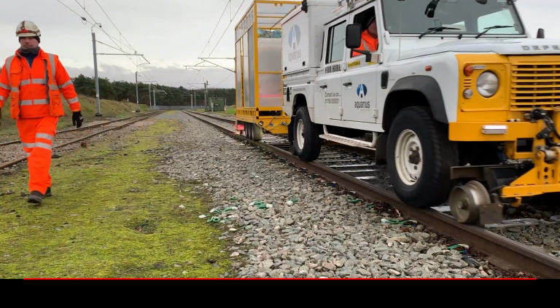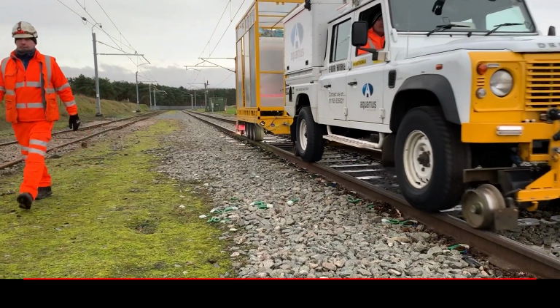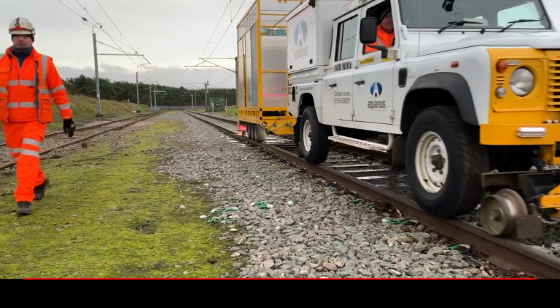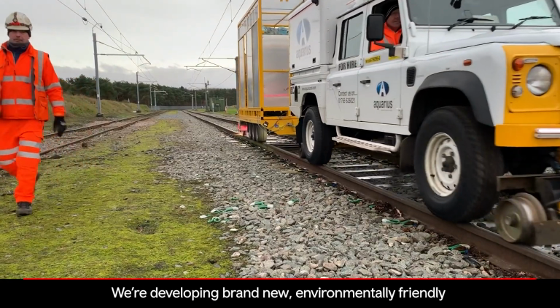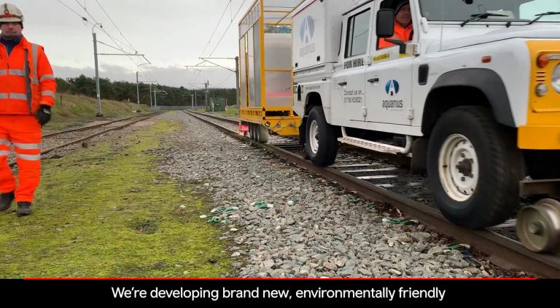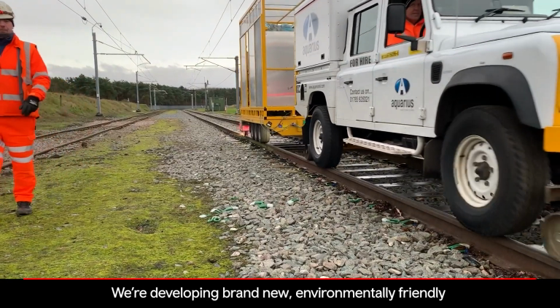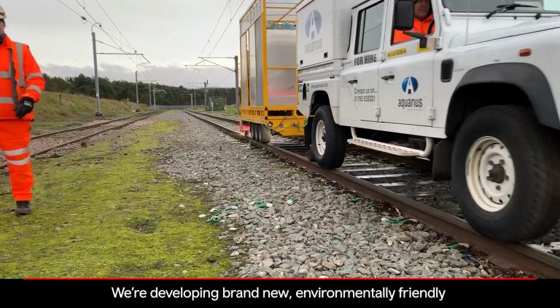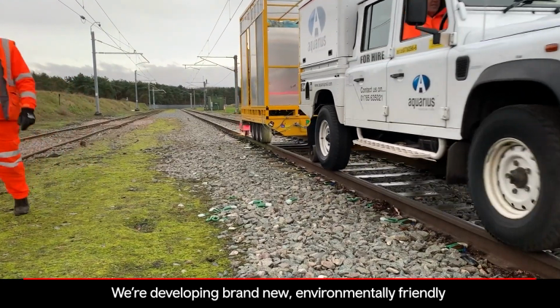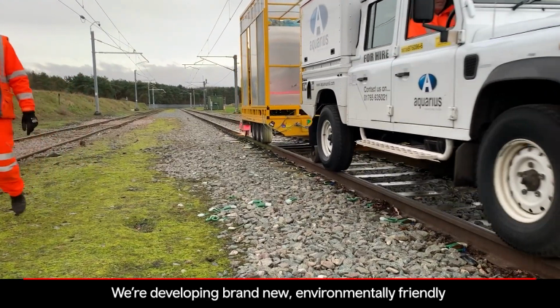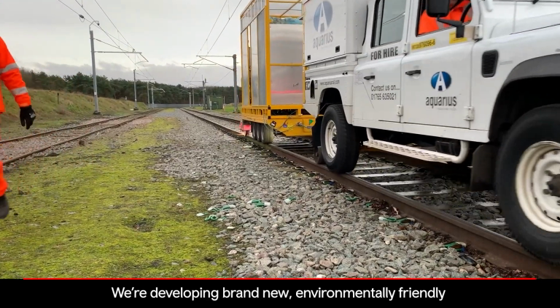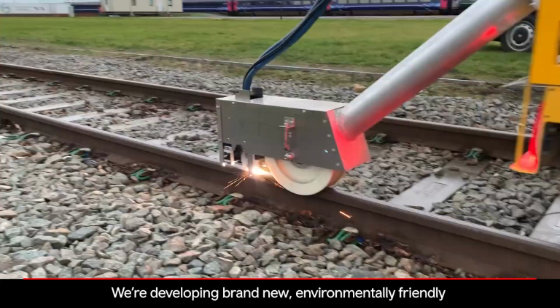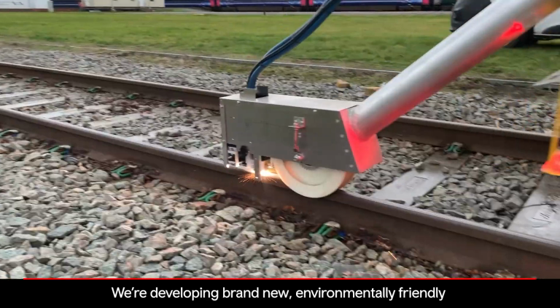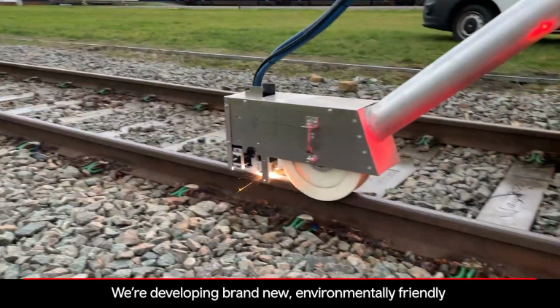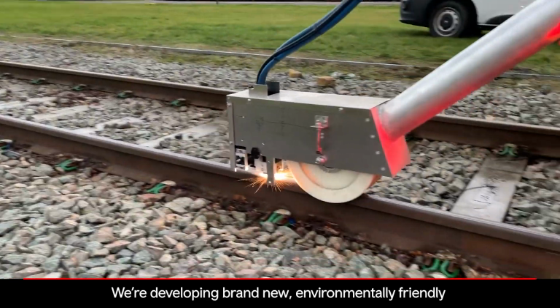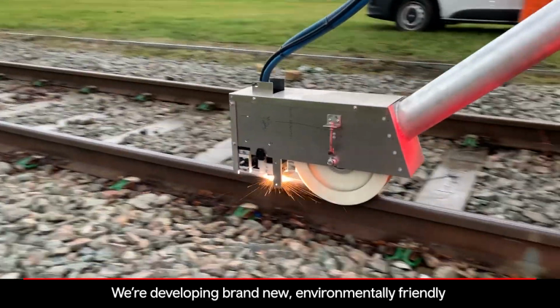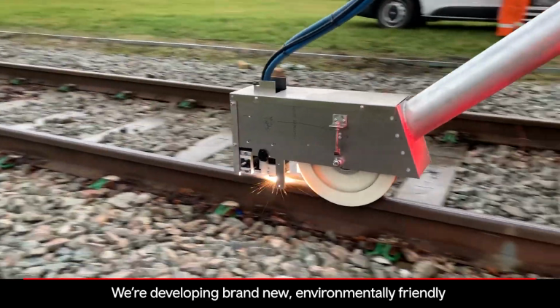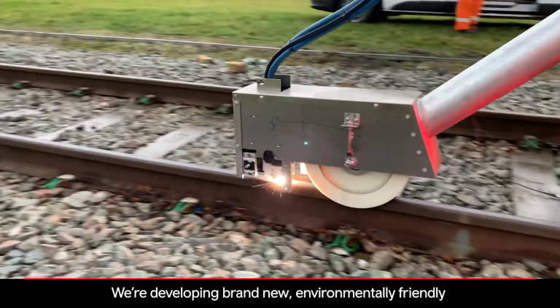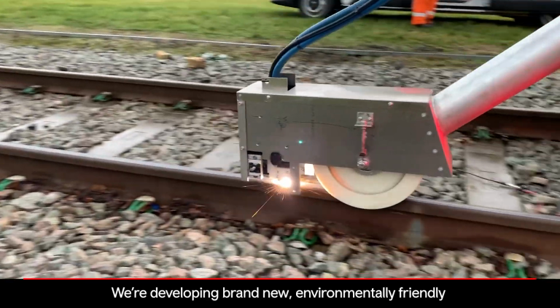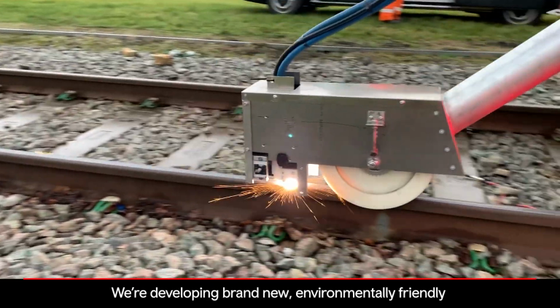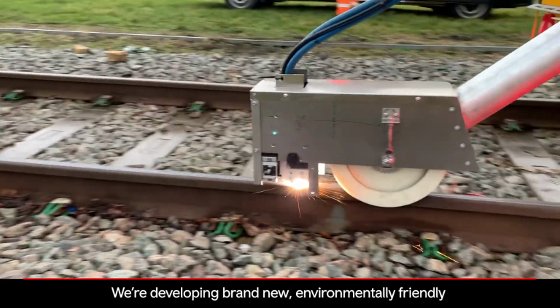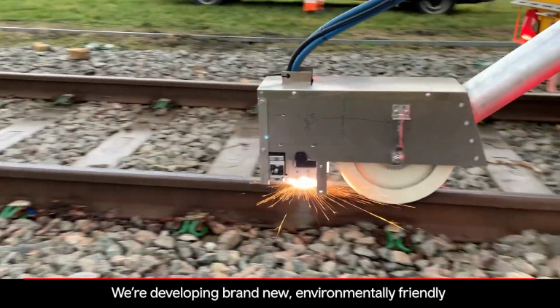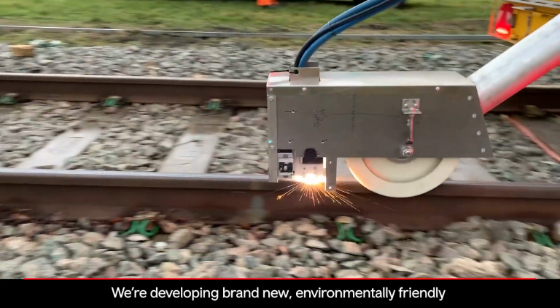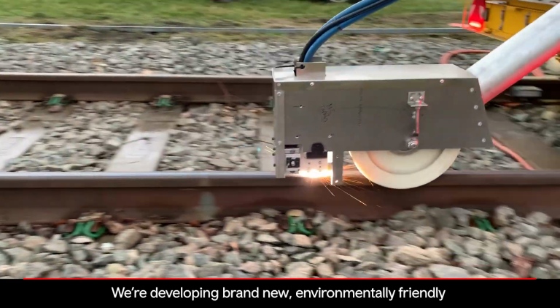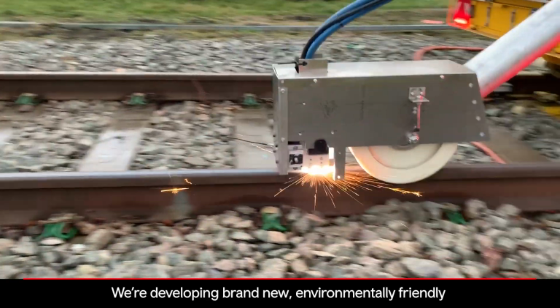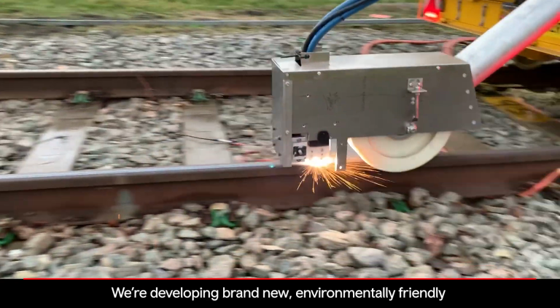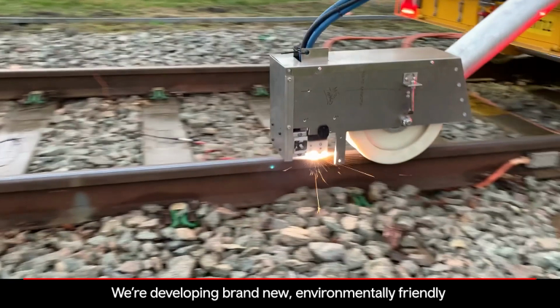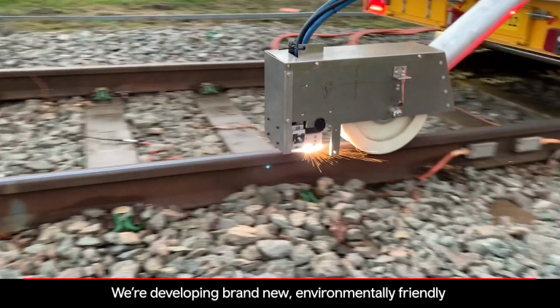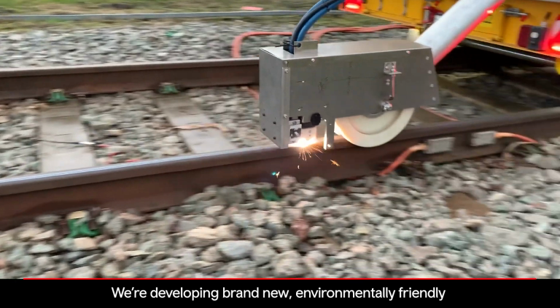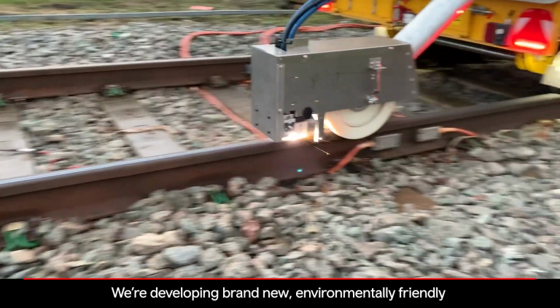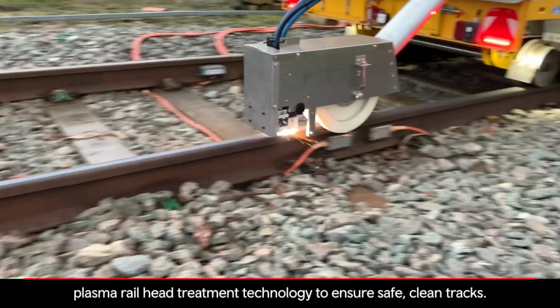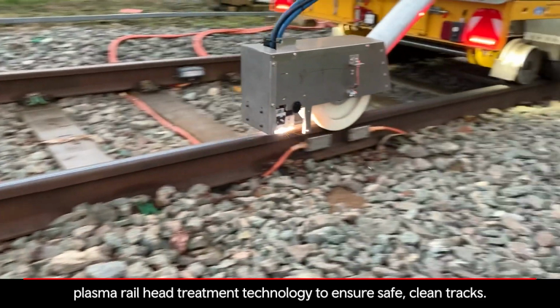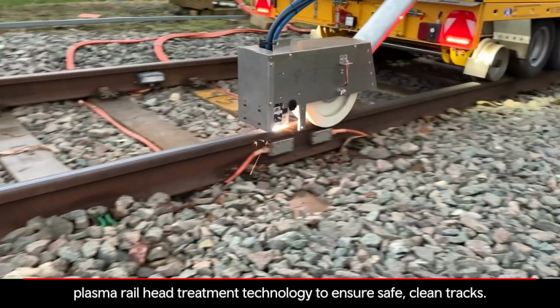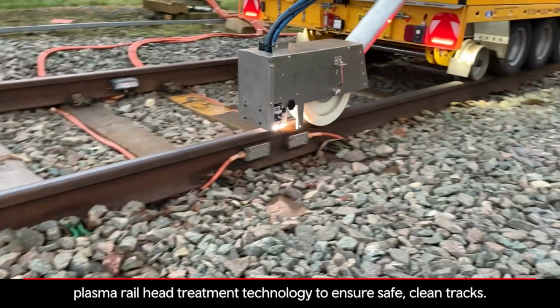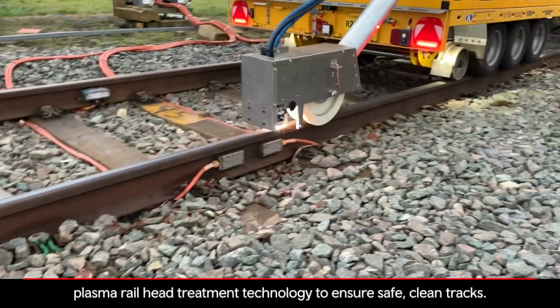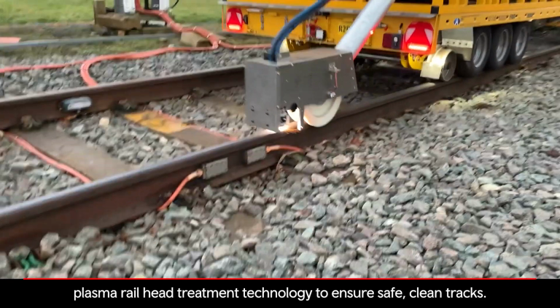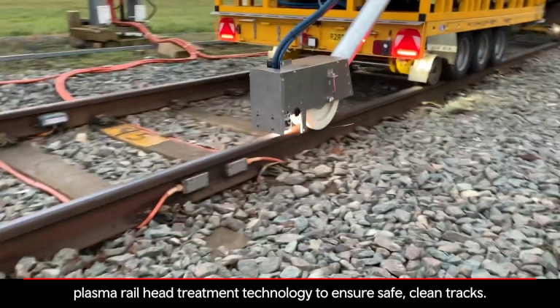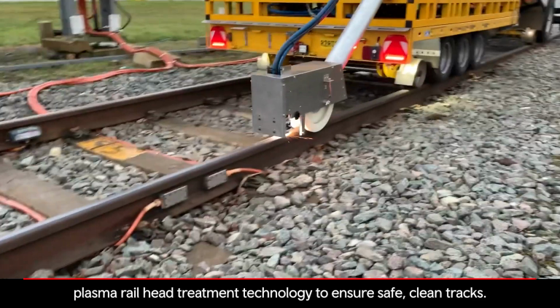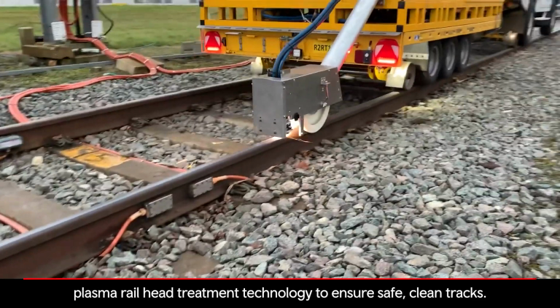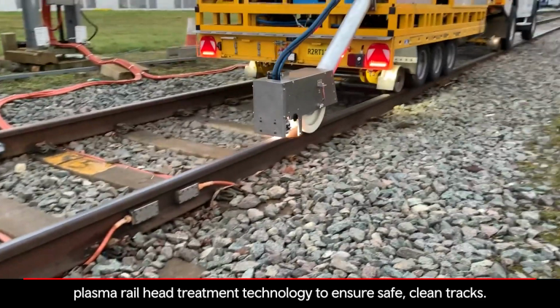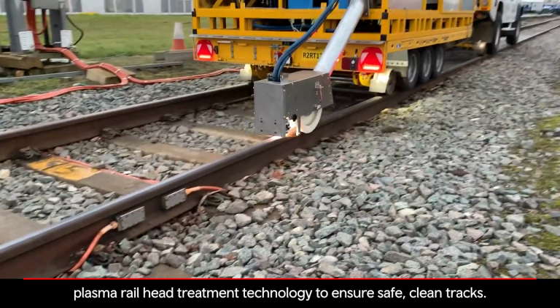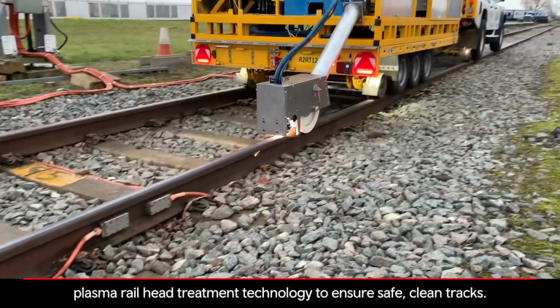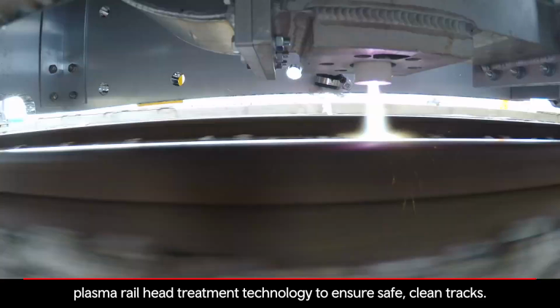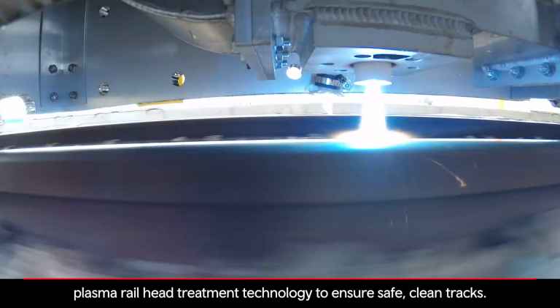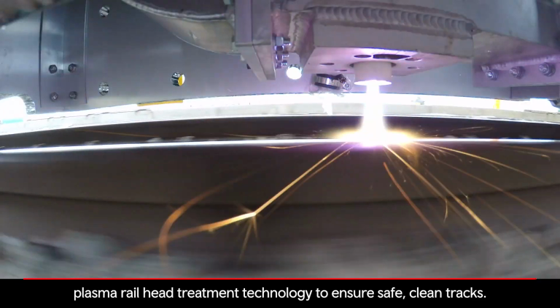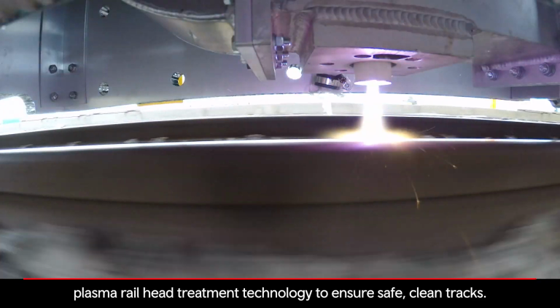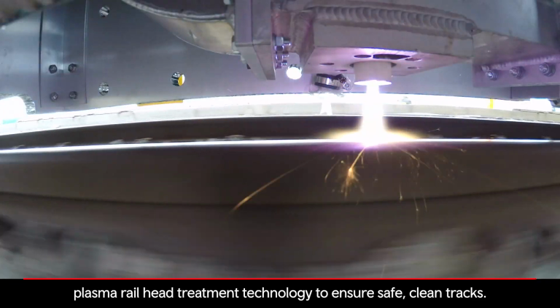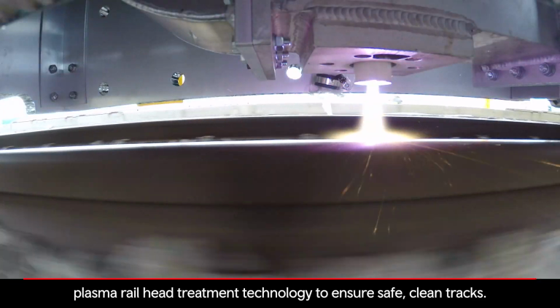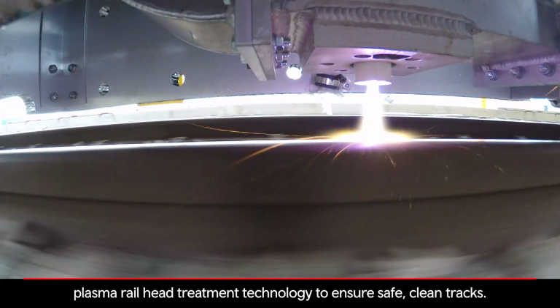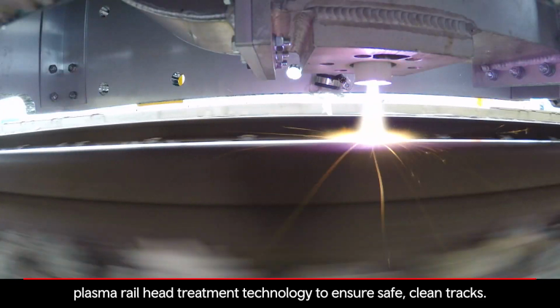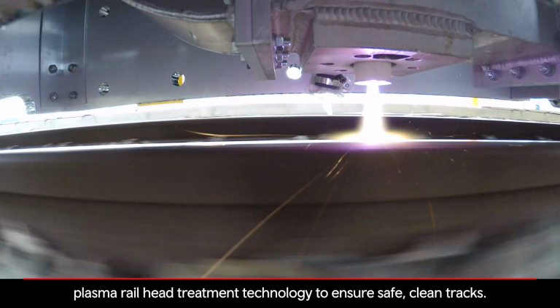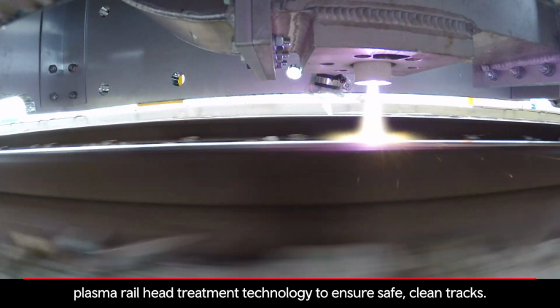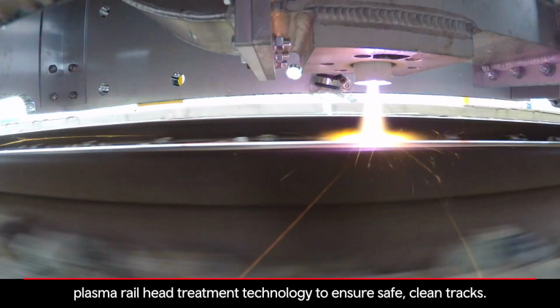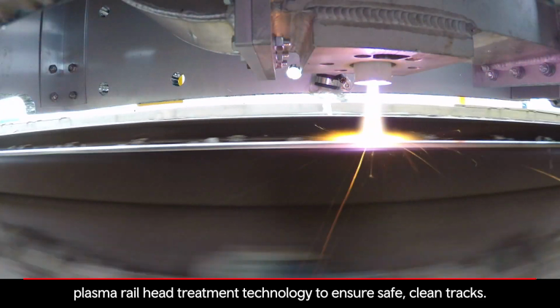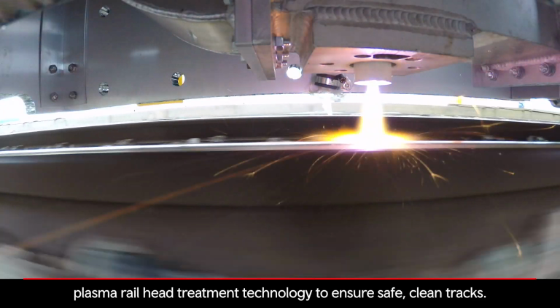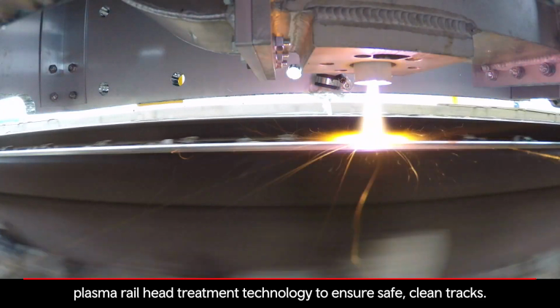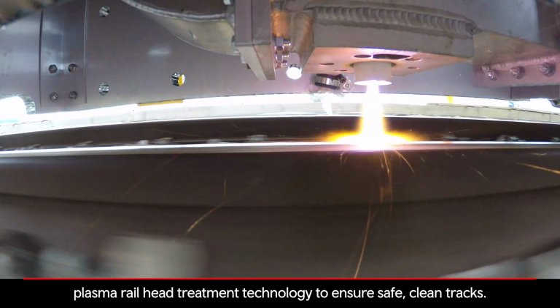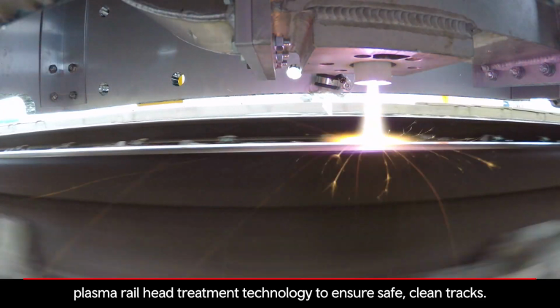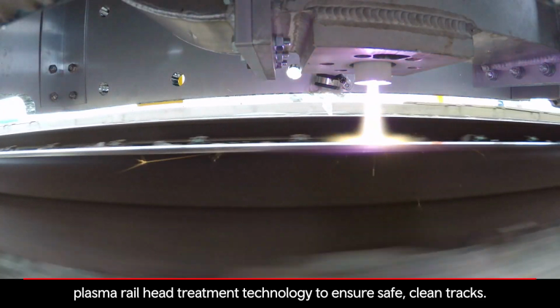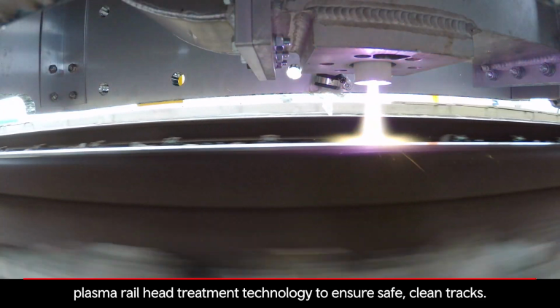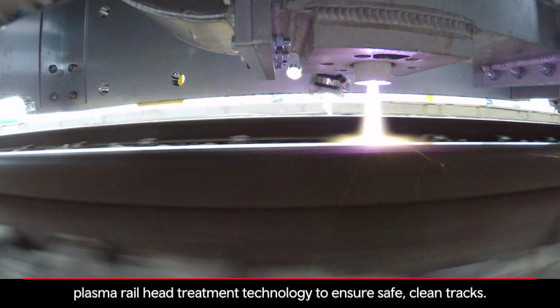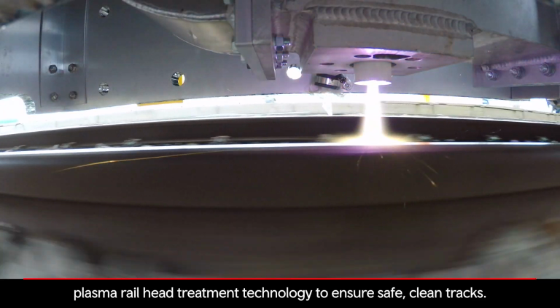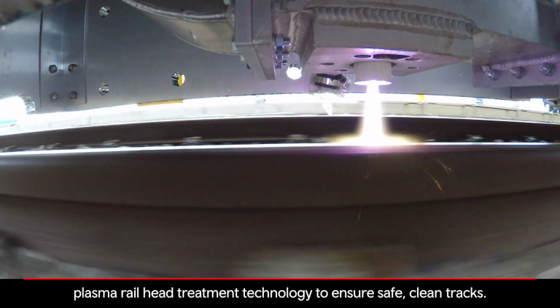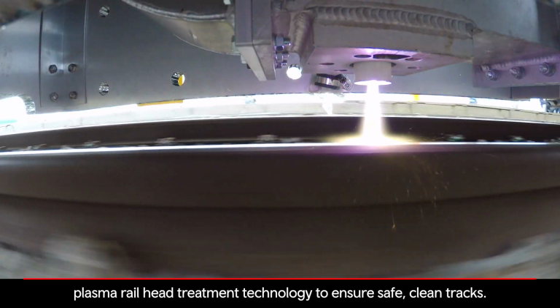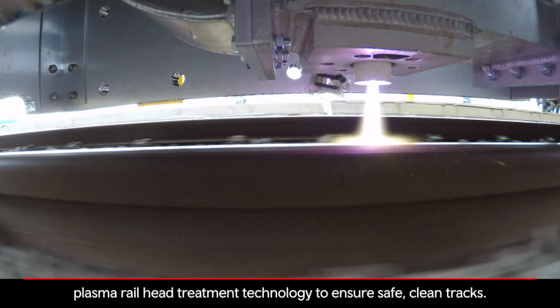We're developing brand new, environmentally friendly plasma railhead treatment technology to ensure safe, clean tracks.